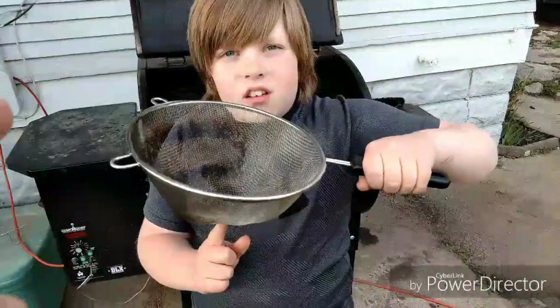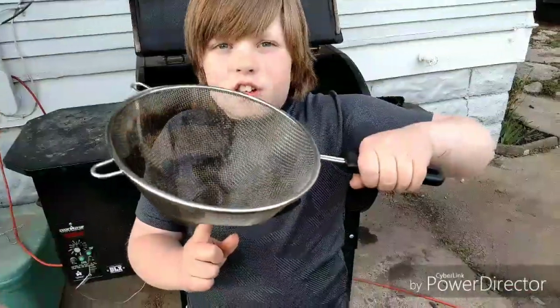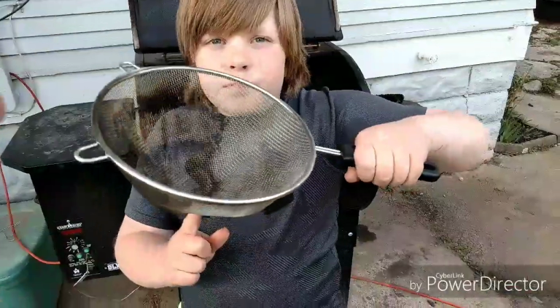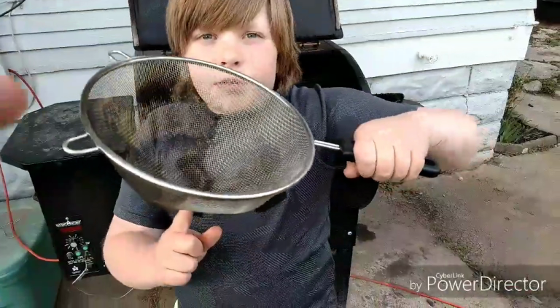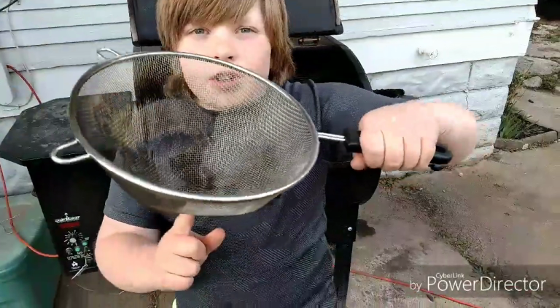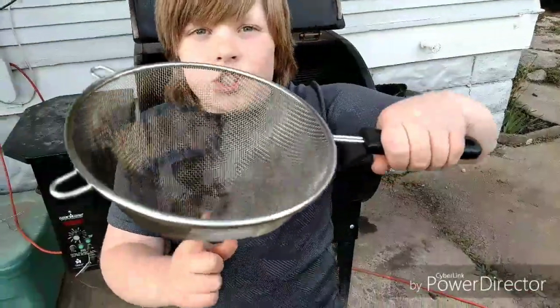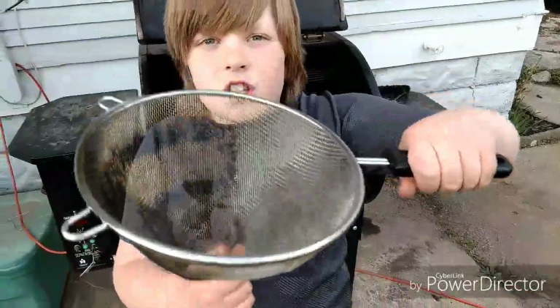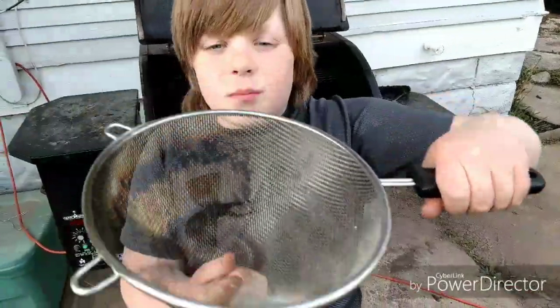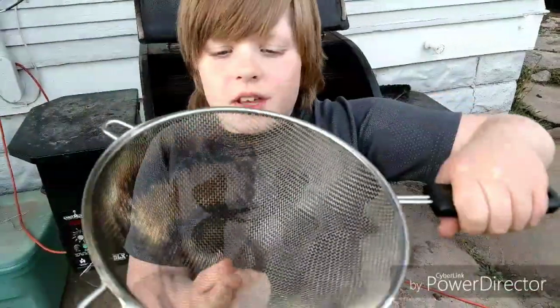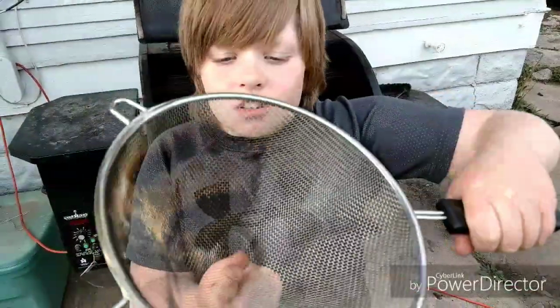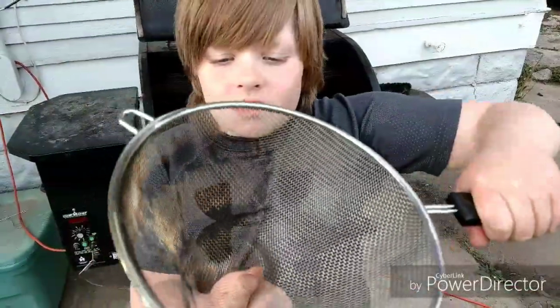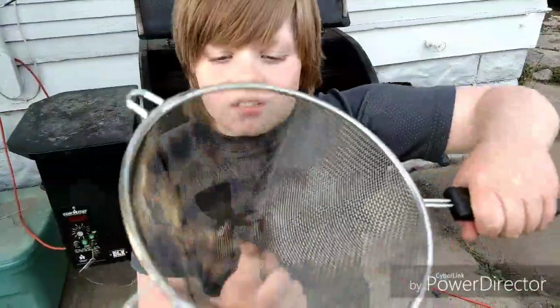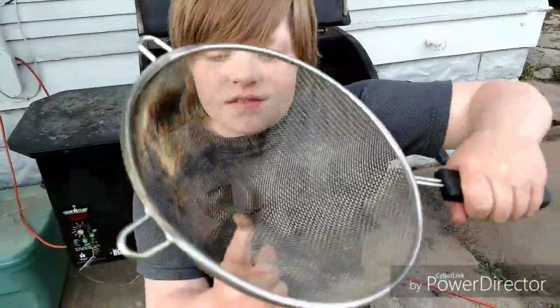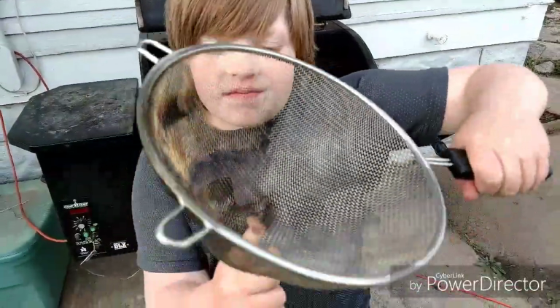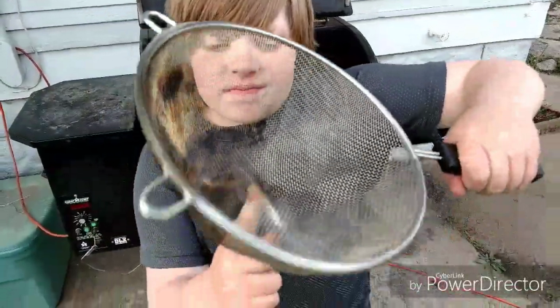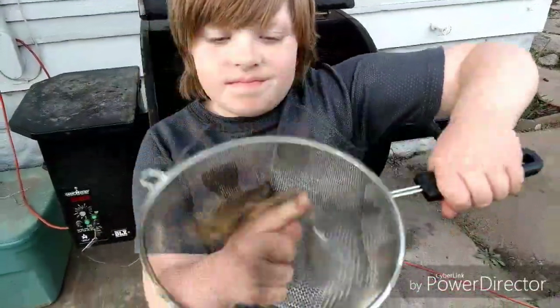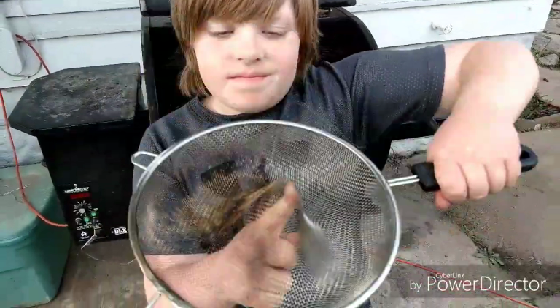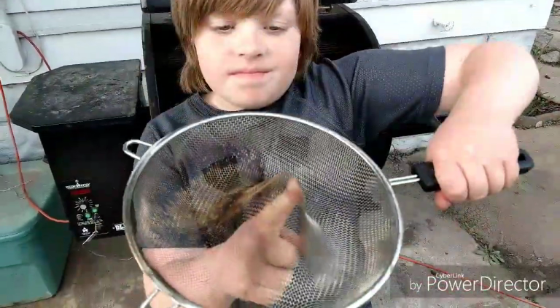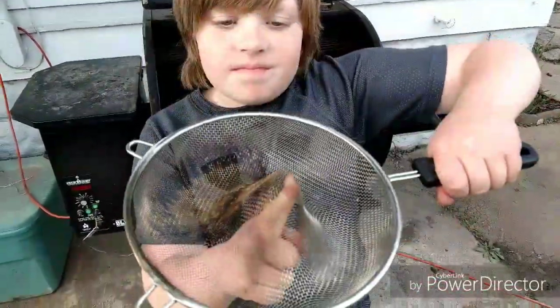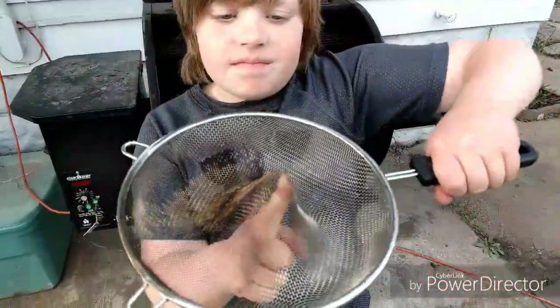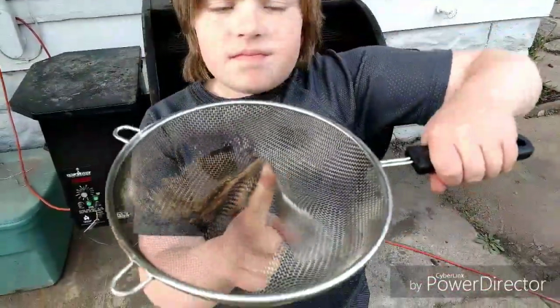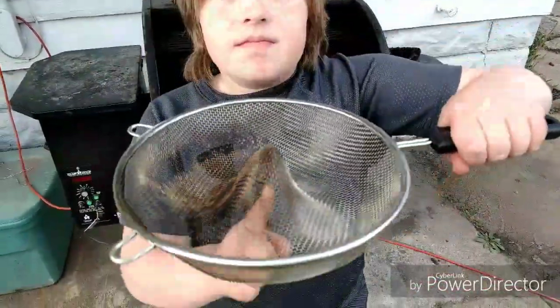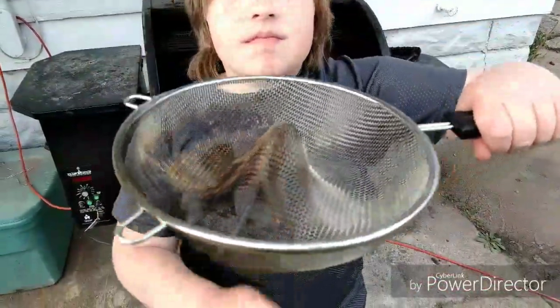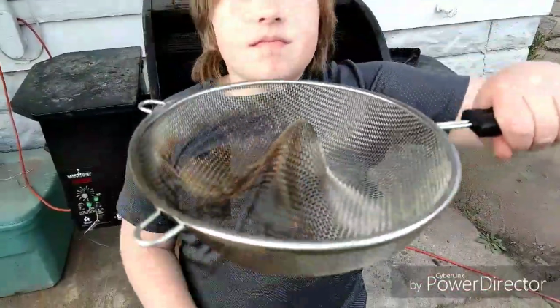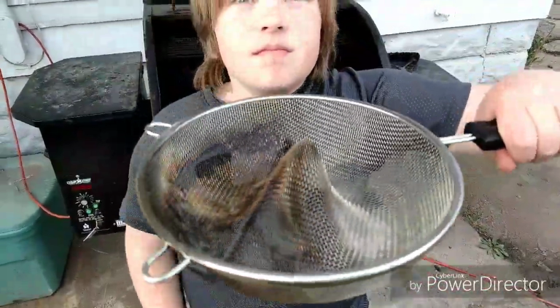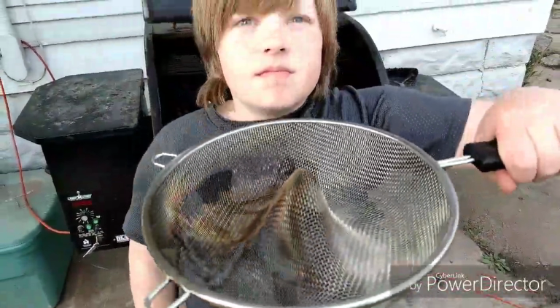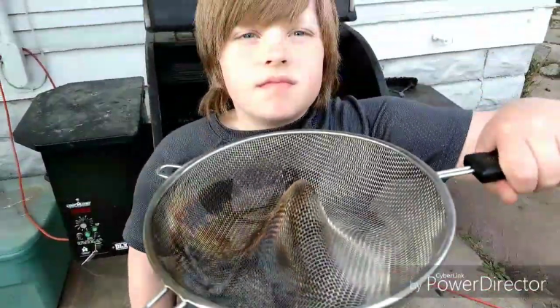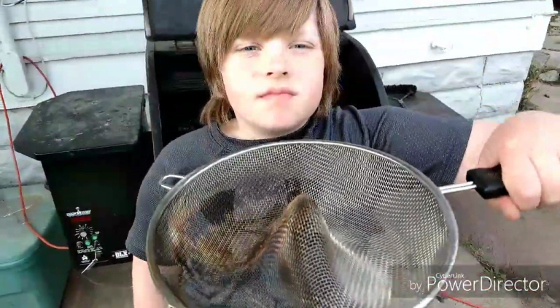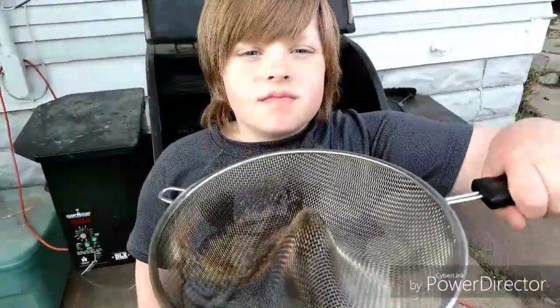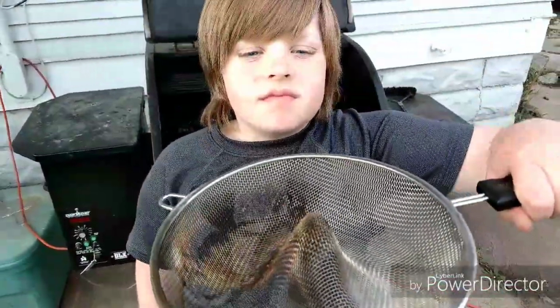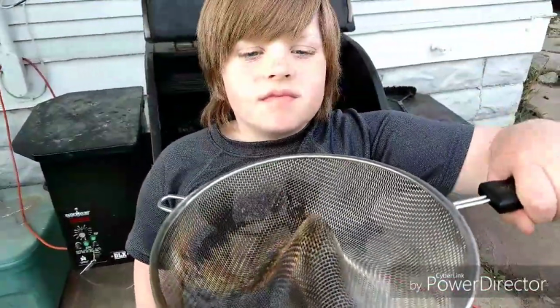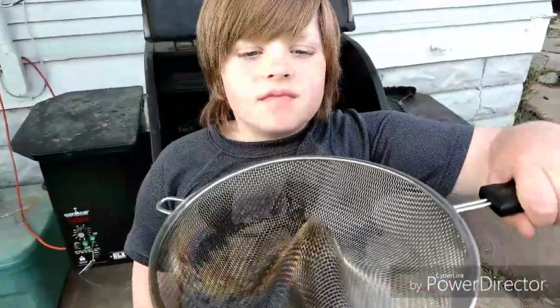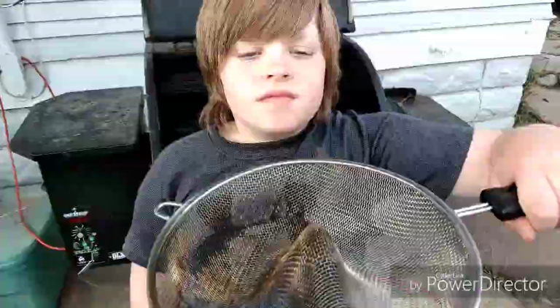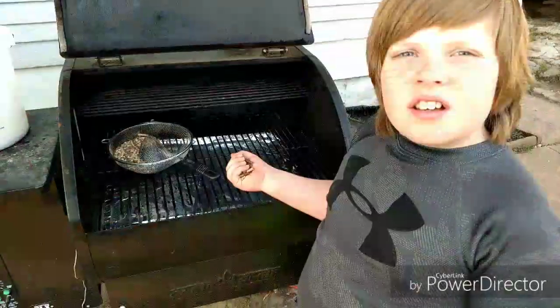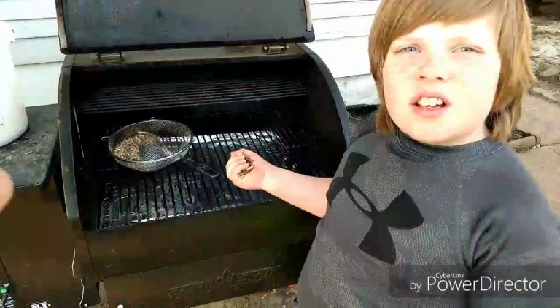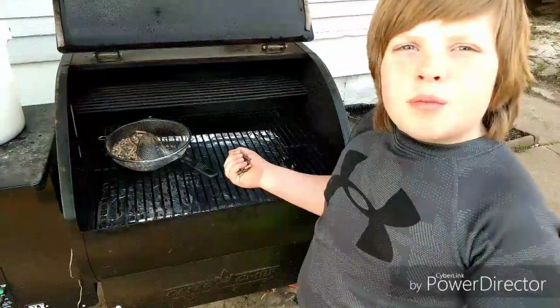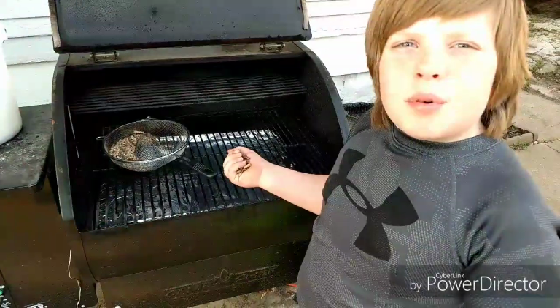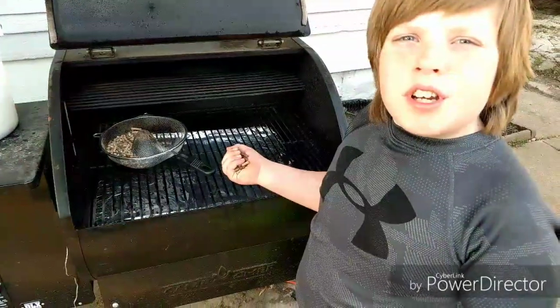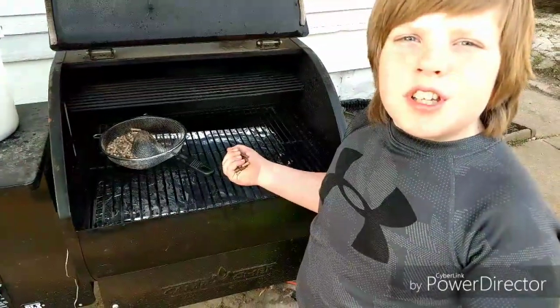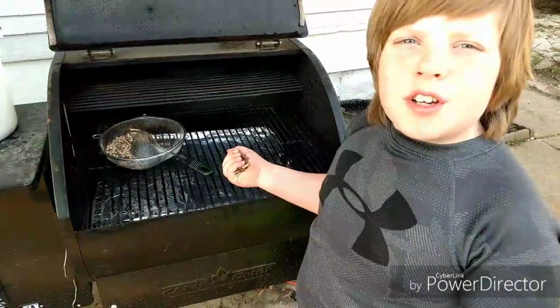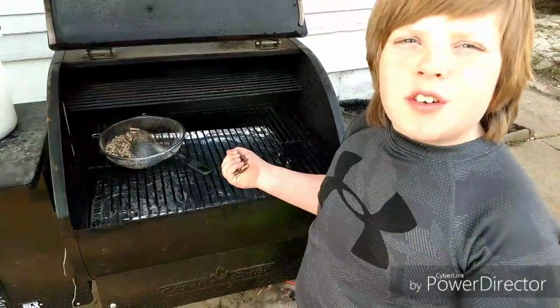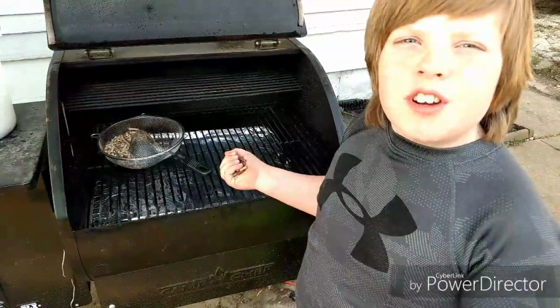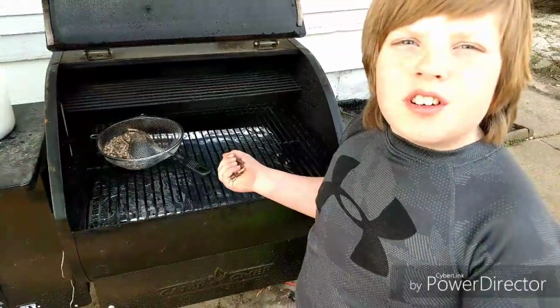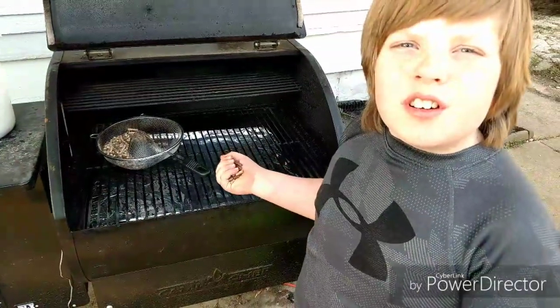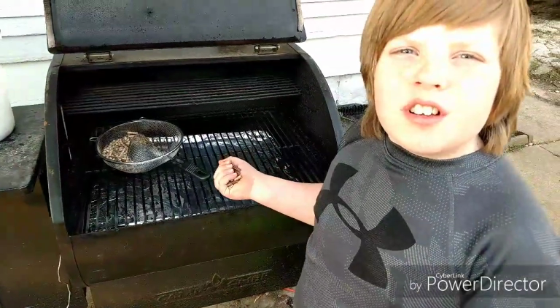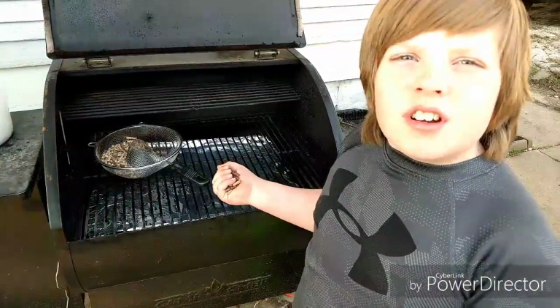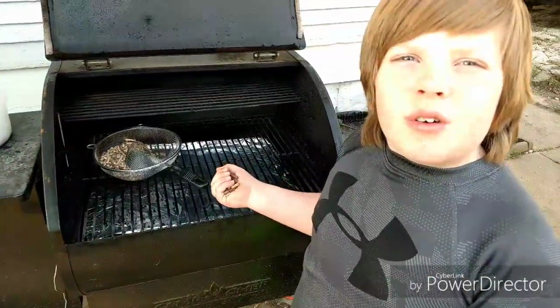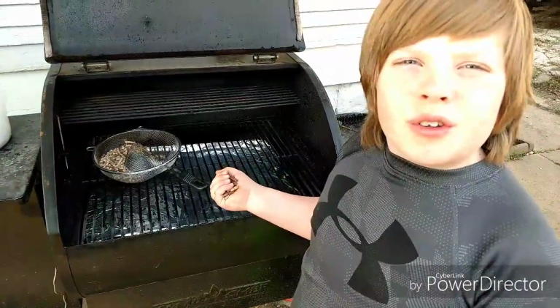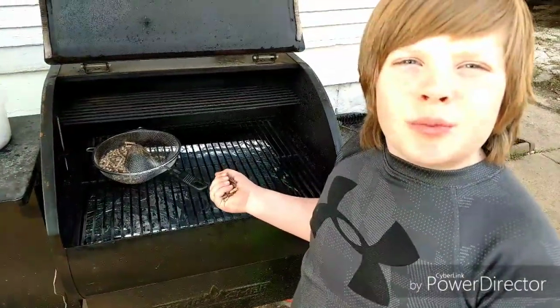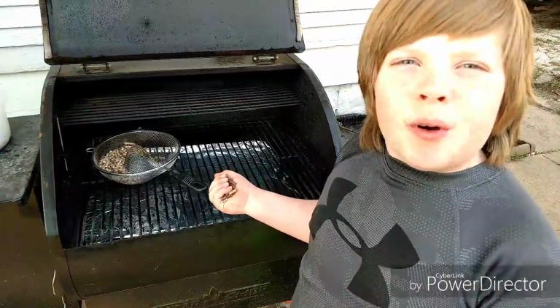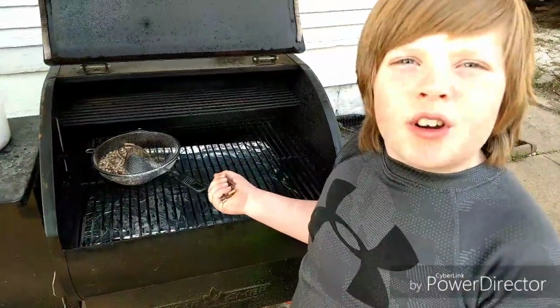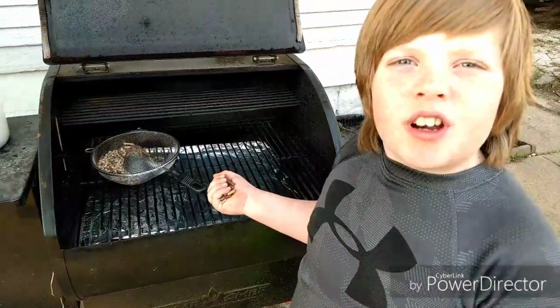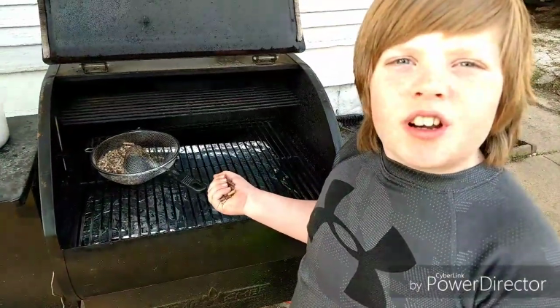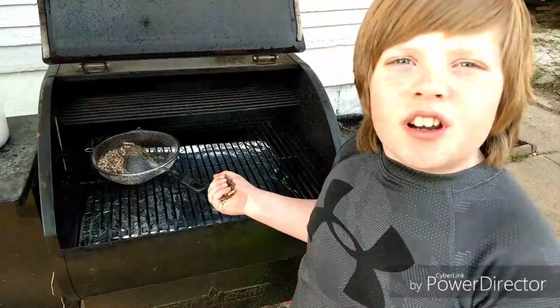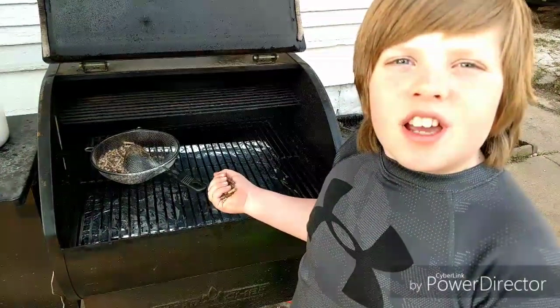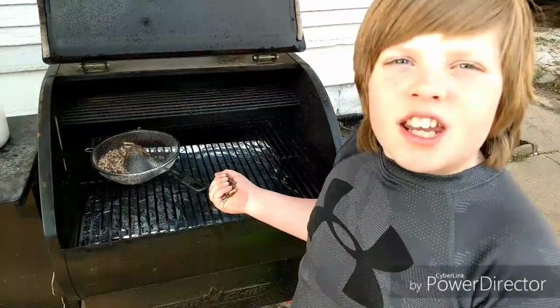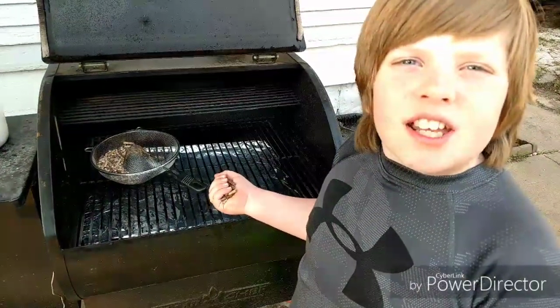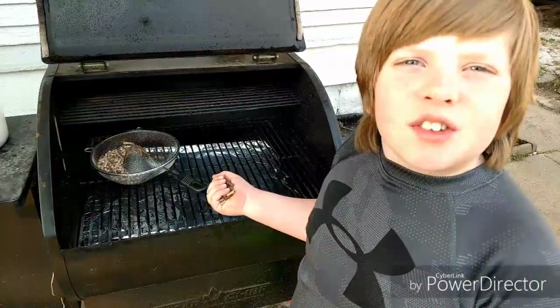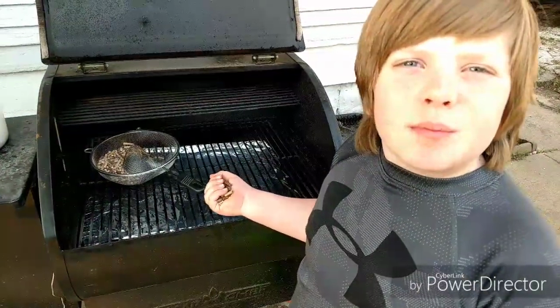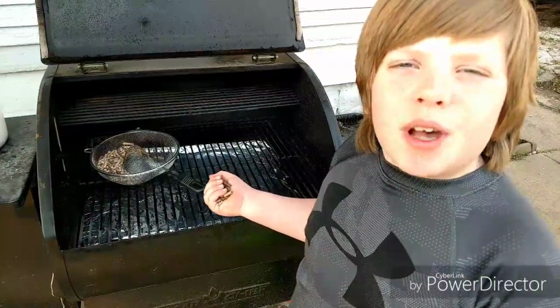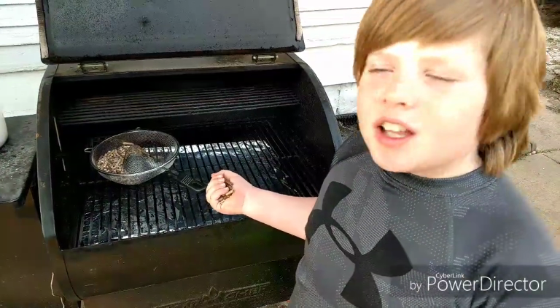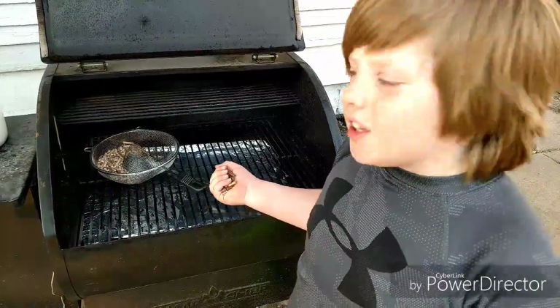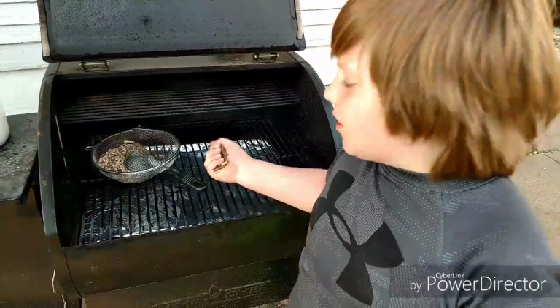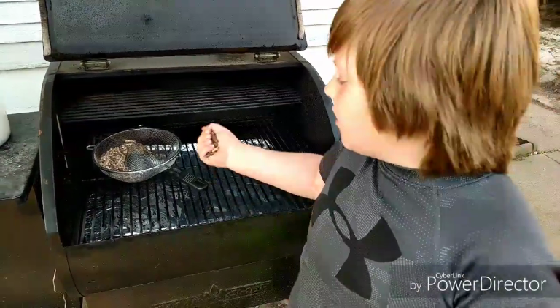Push in the middle. Put in your grill or smoker and add some pellets.